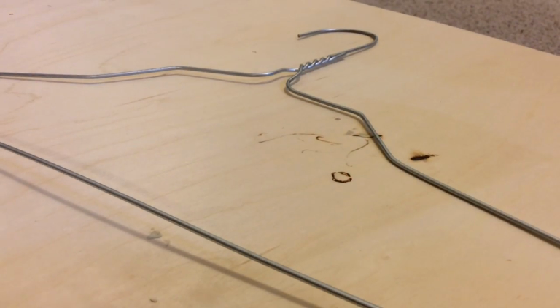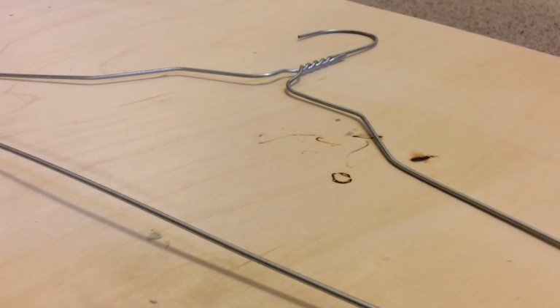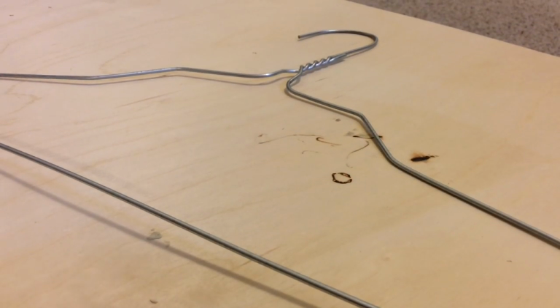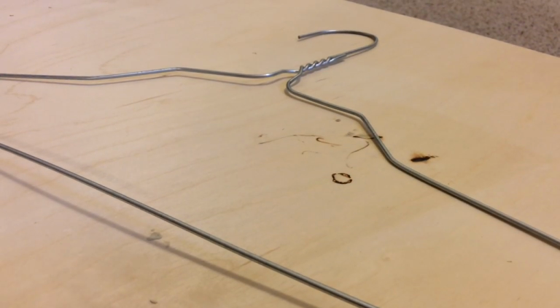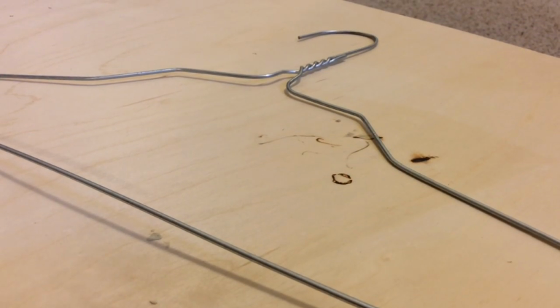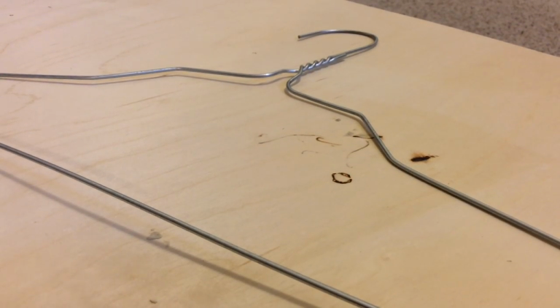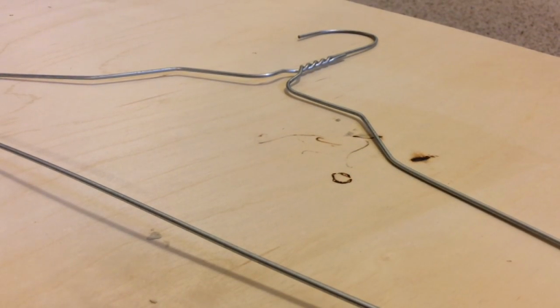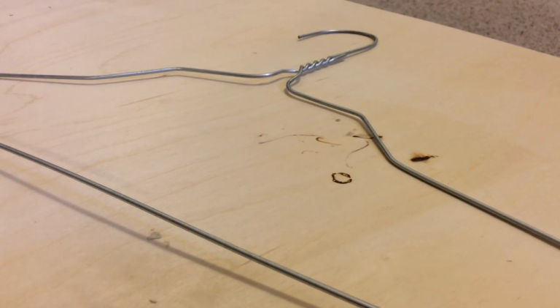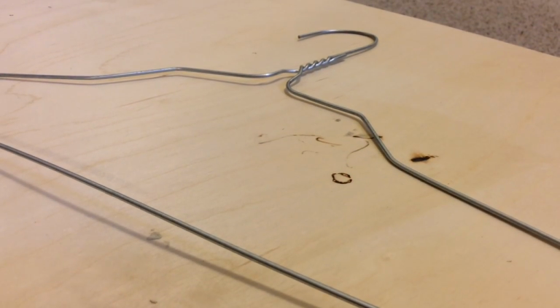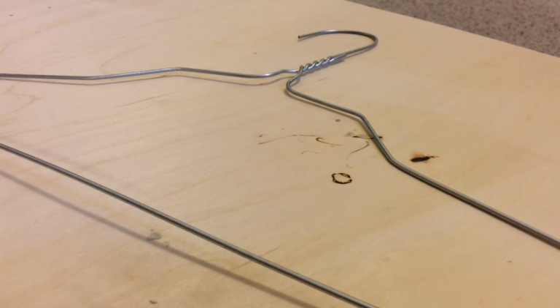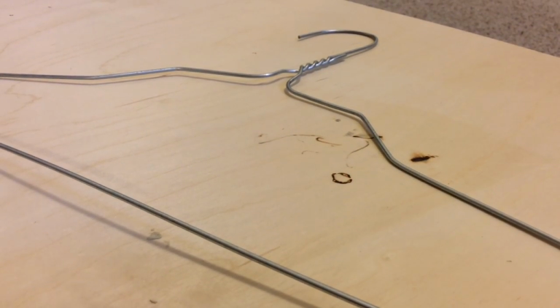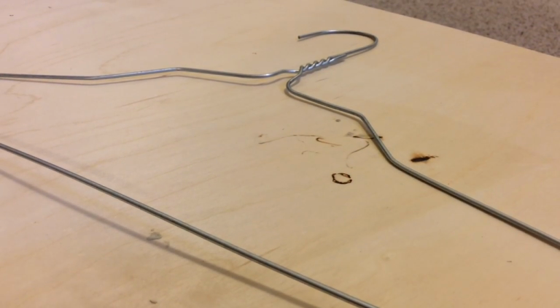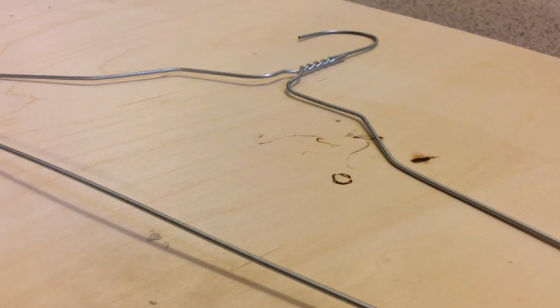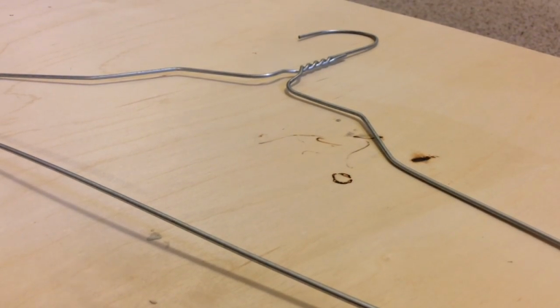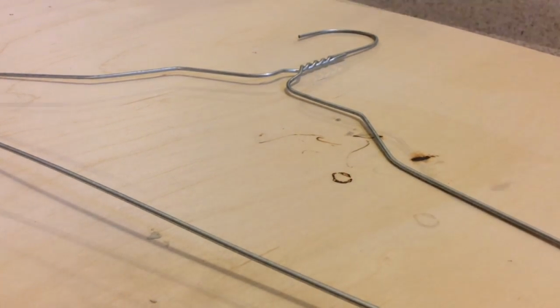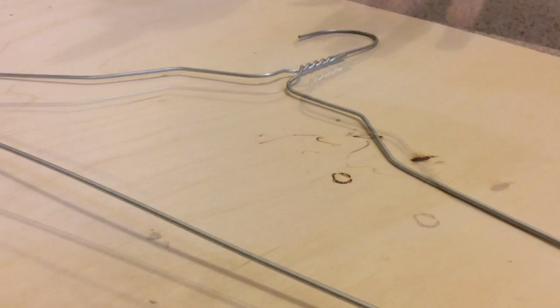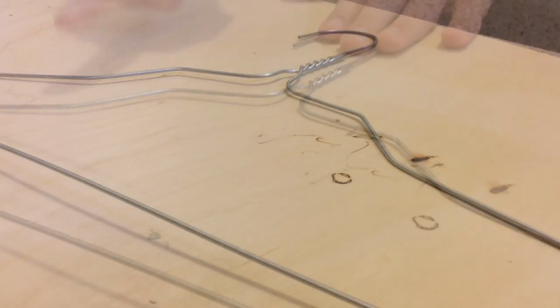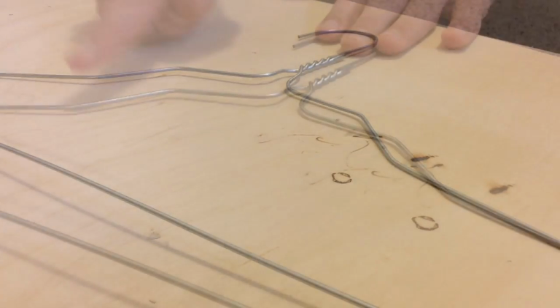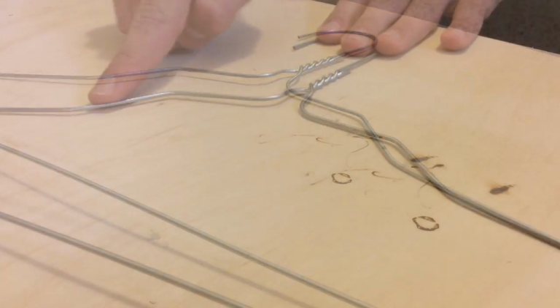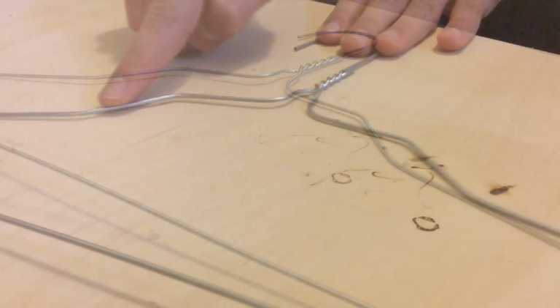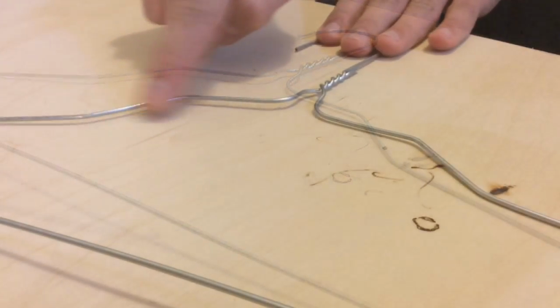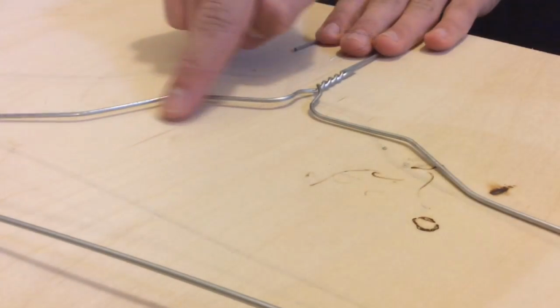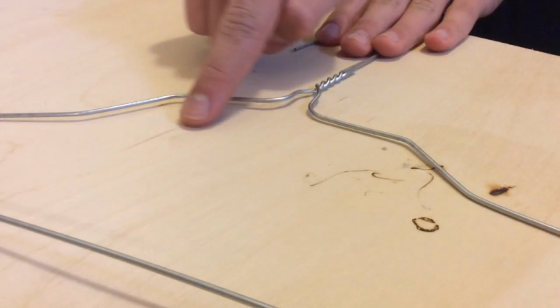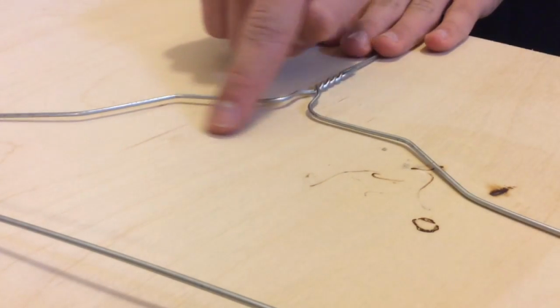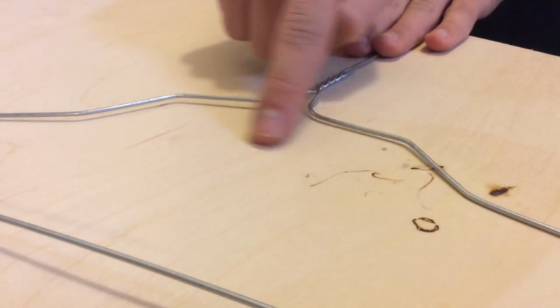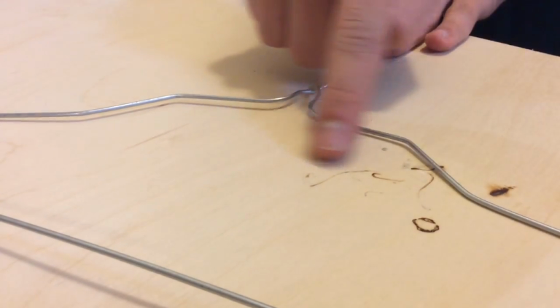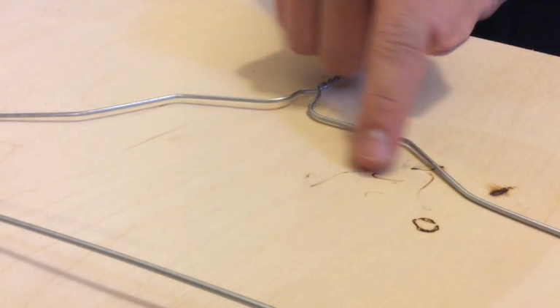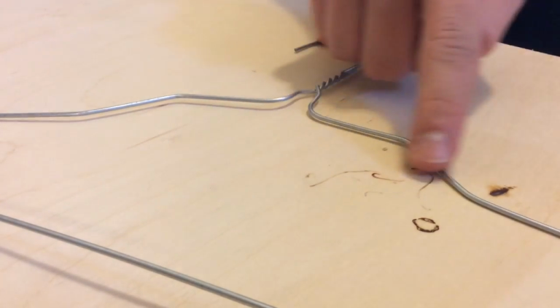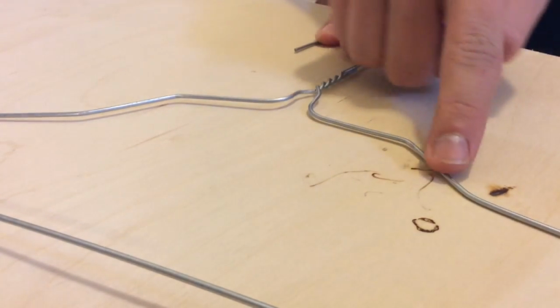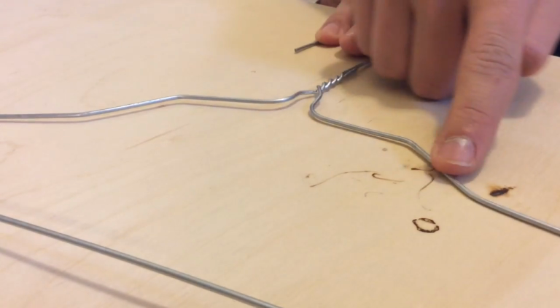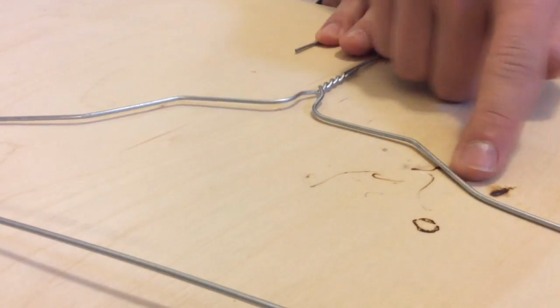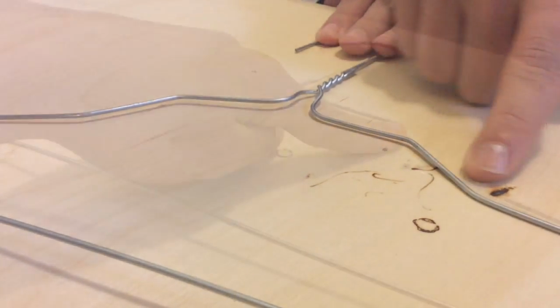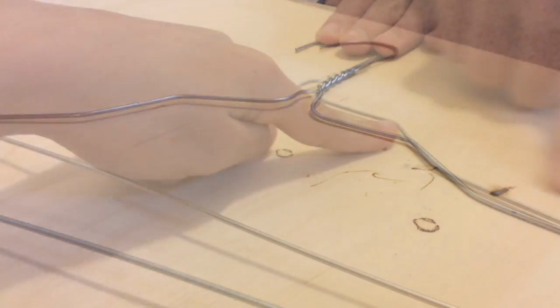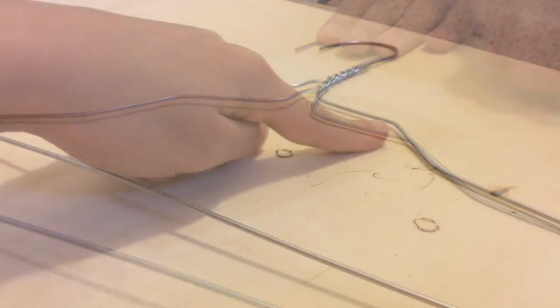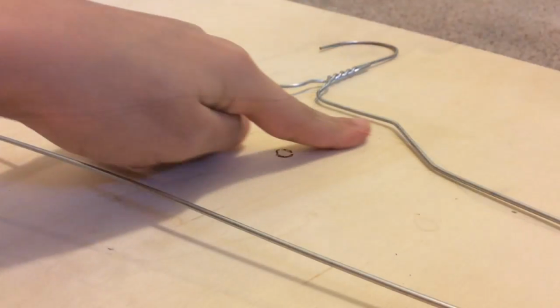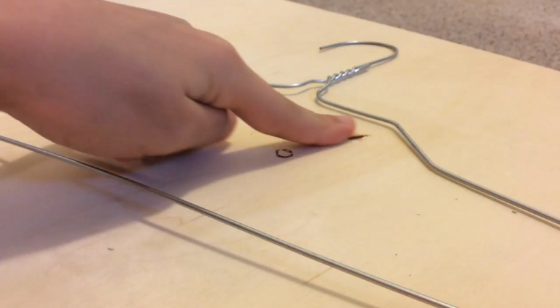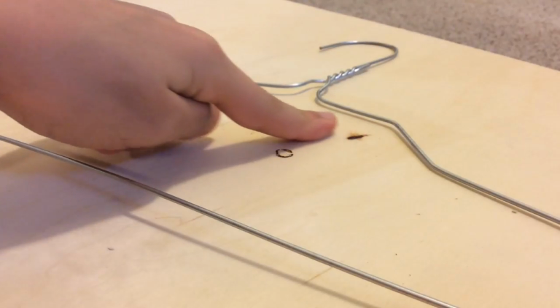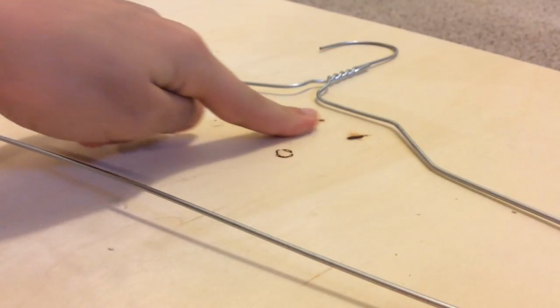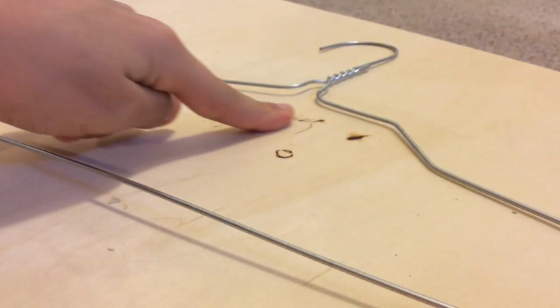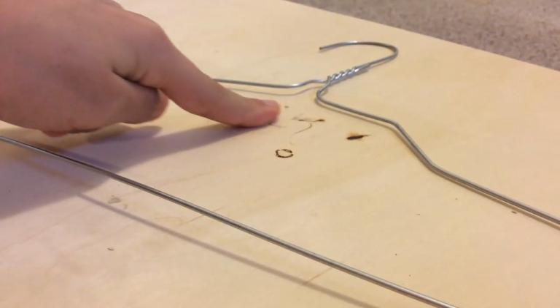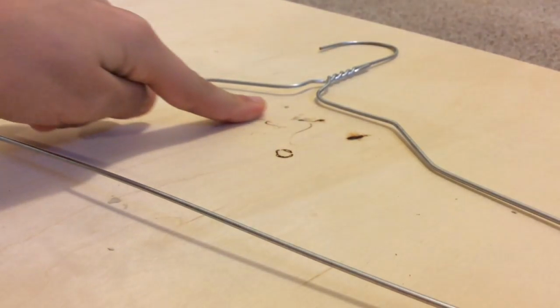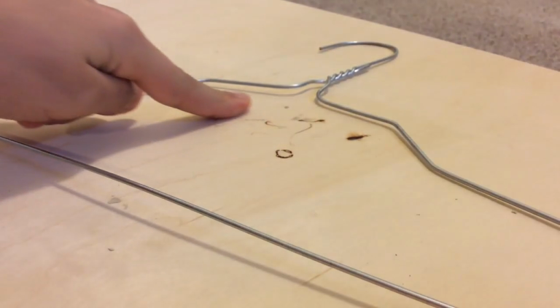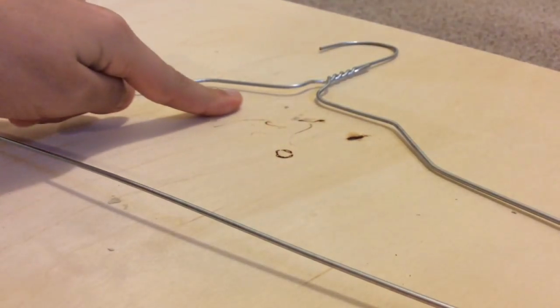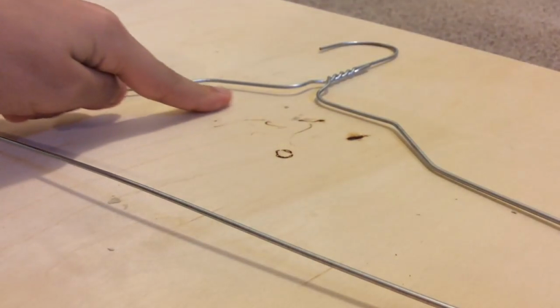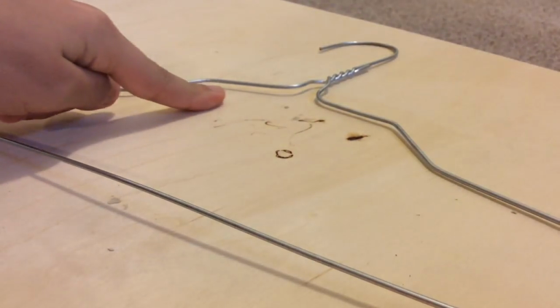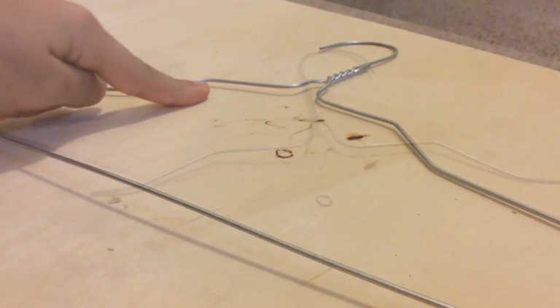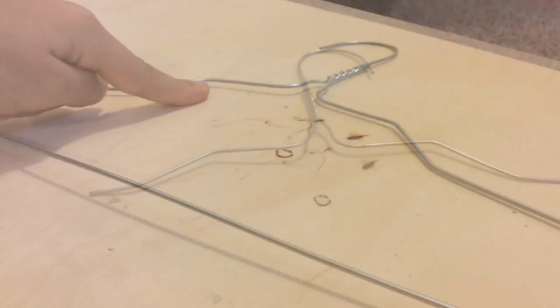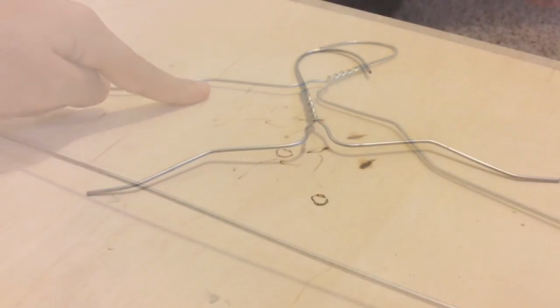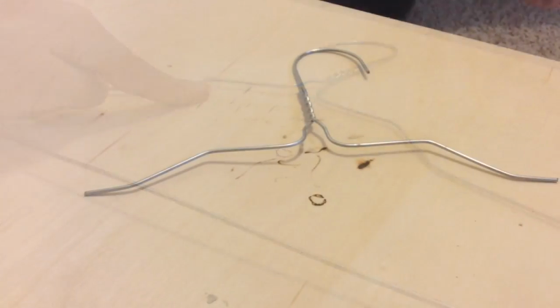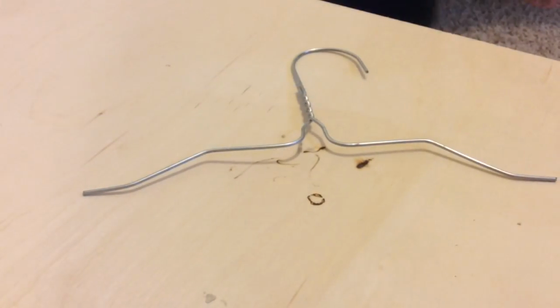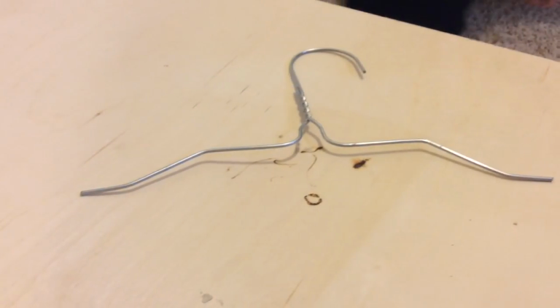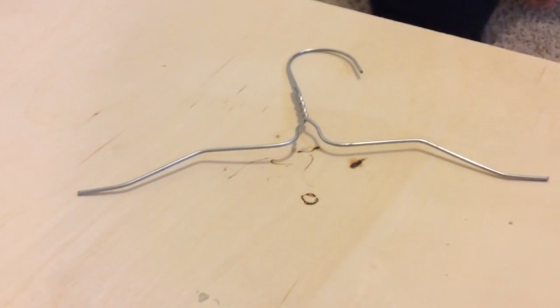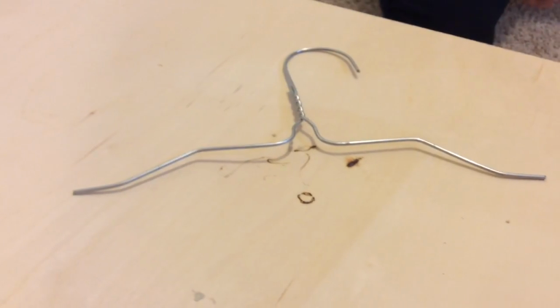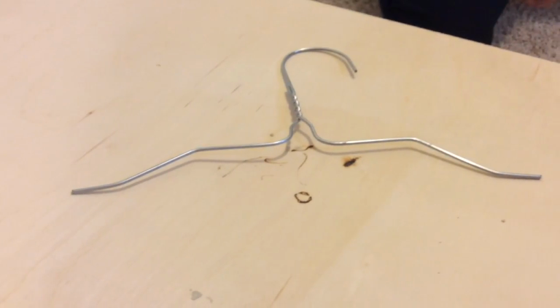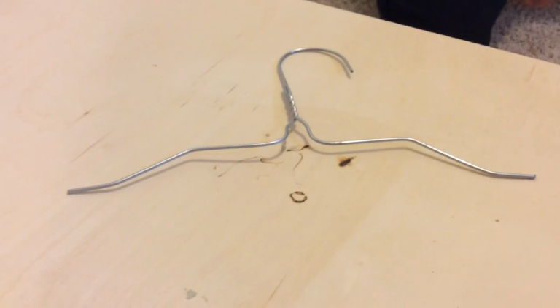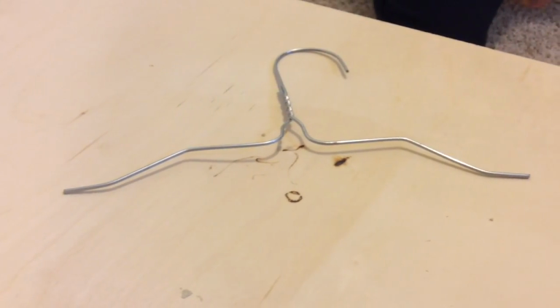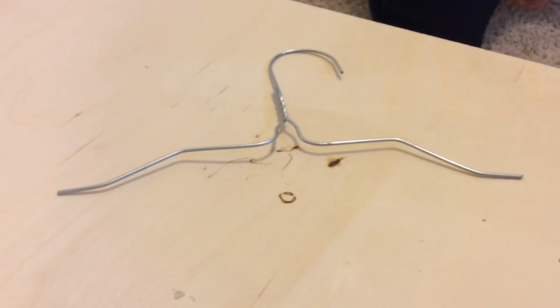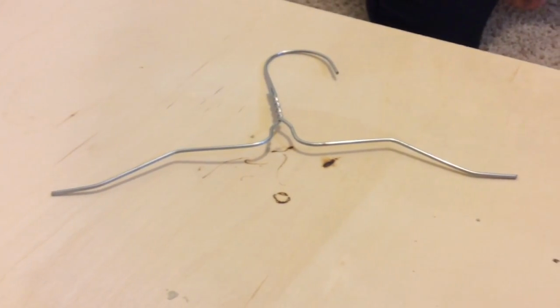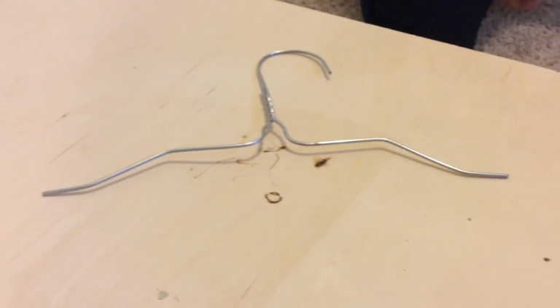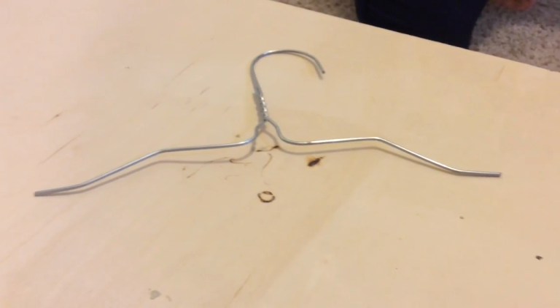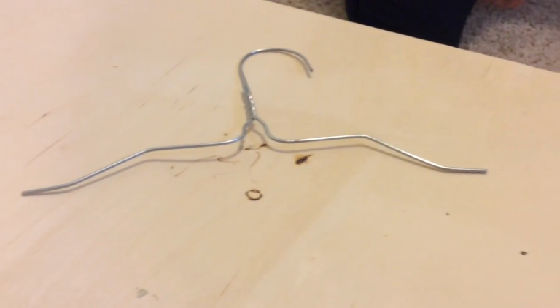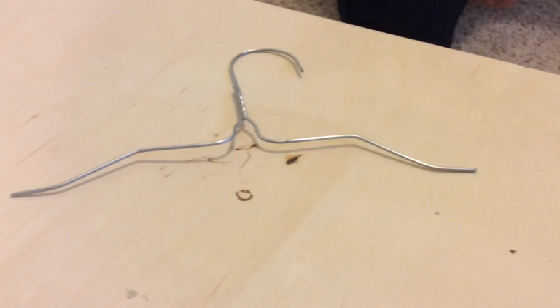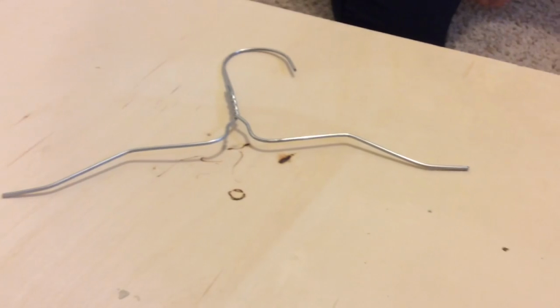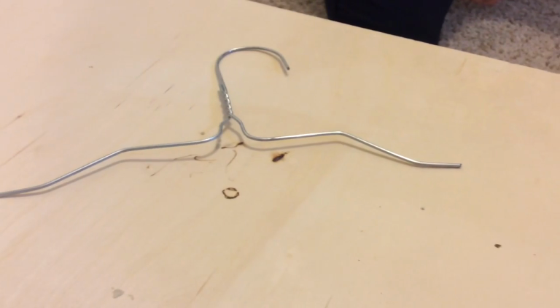Our first step is going to be cutting the hanger. After it's cut, it should look like this.